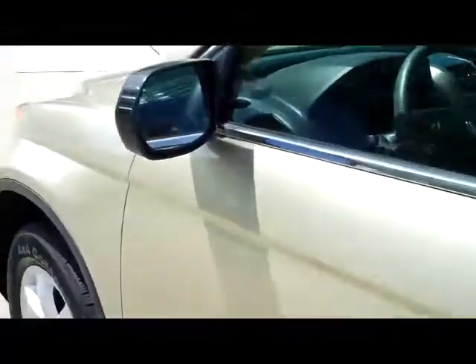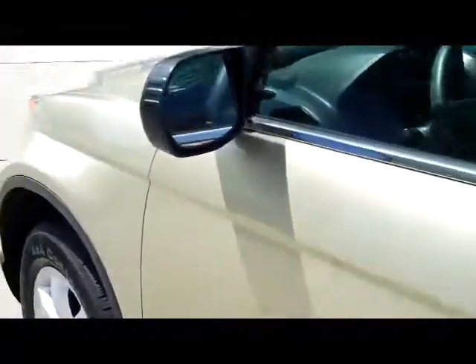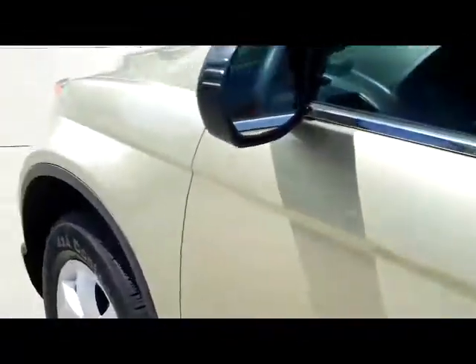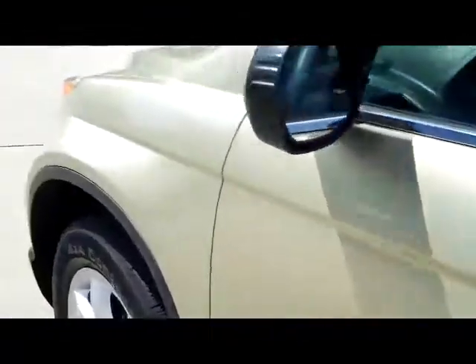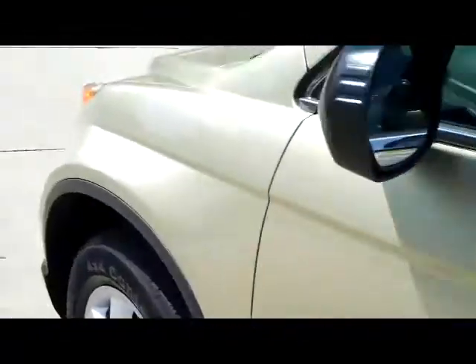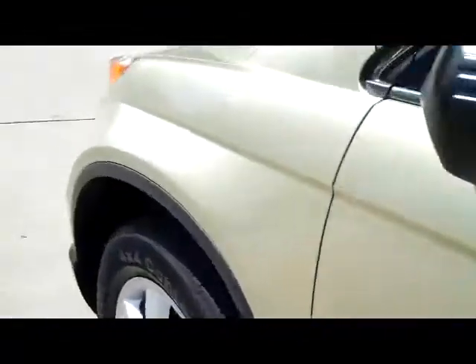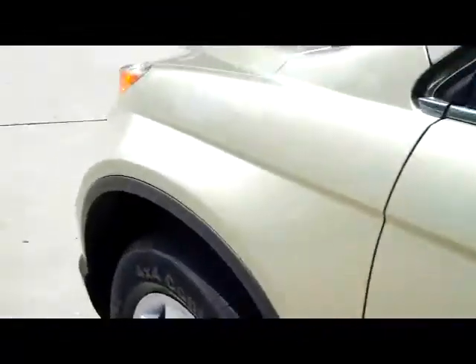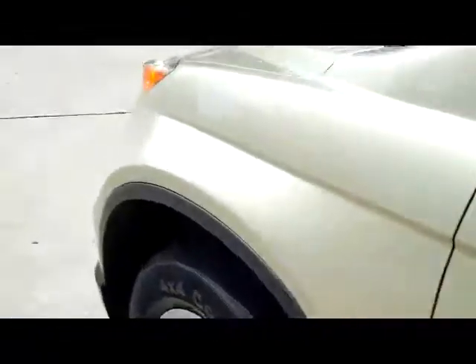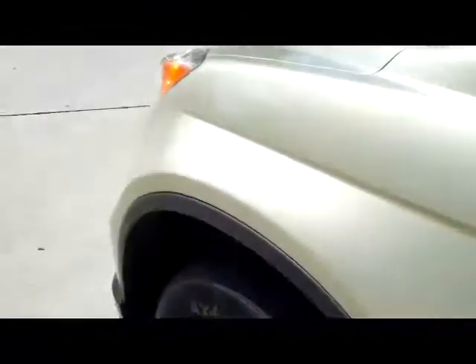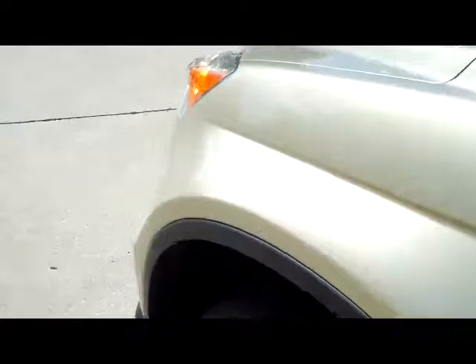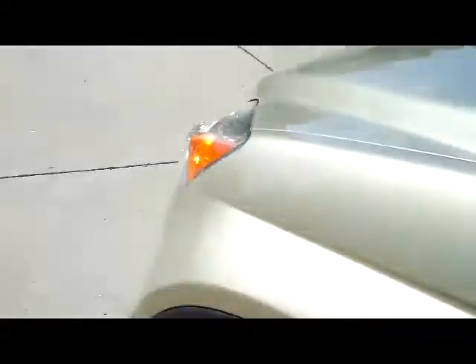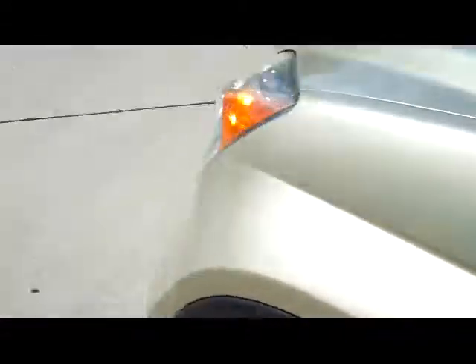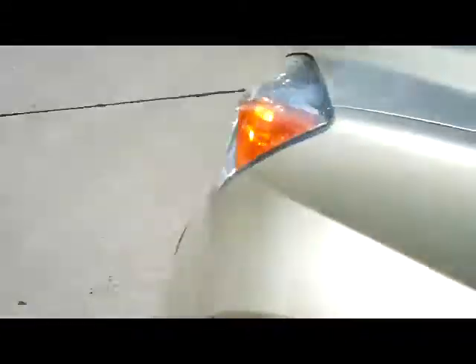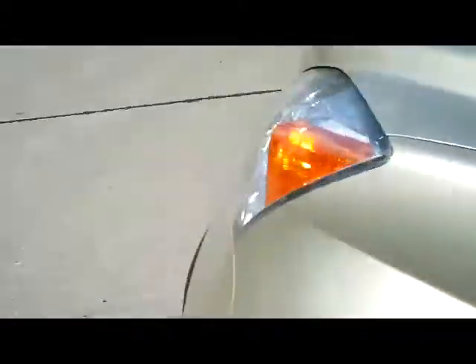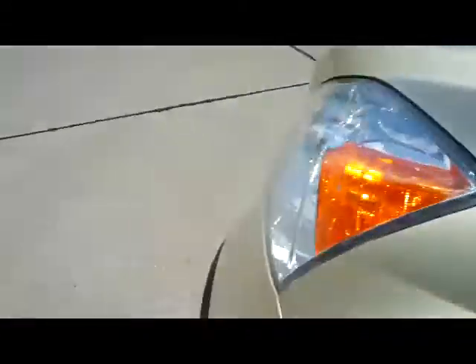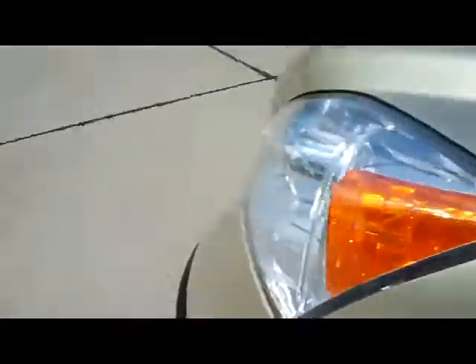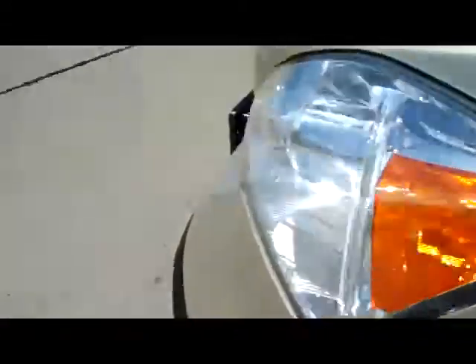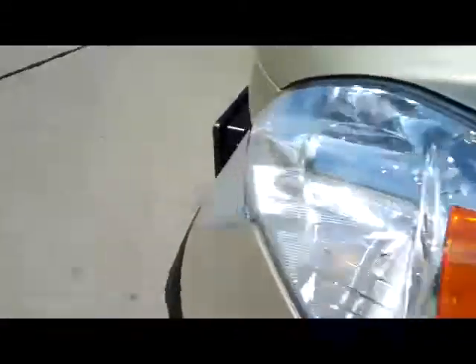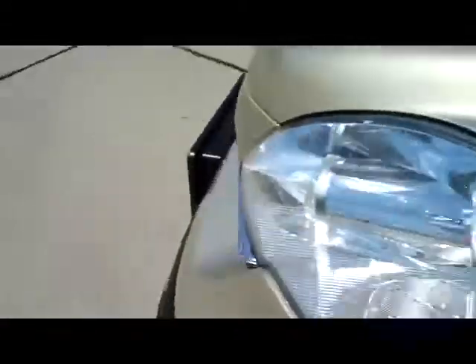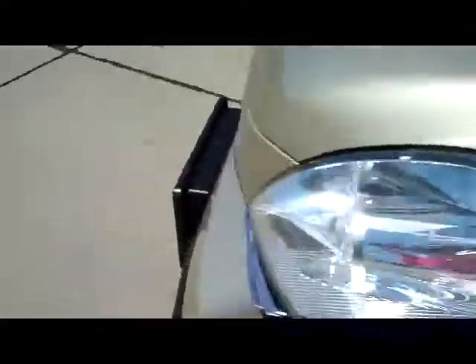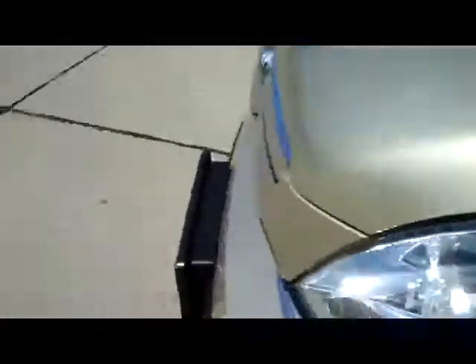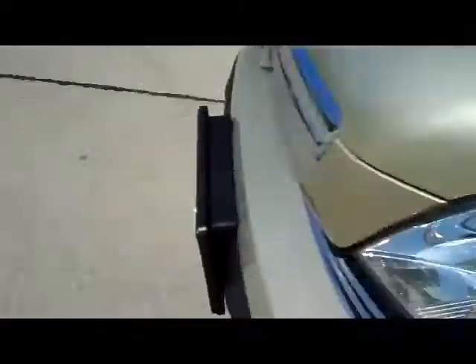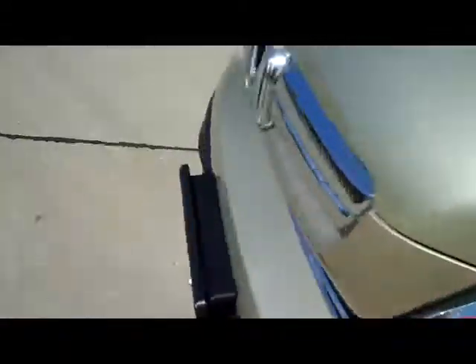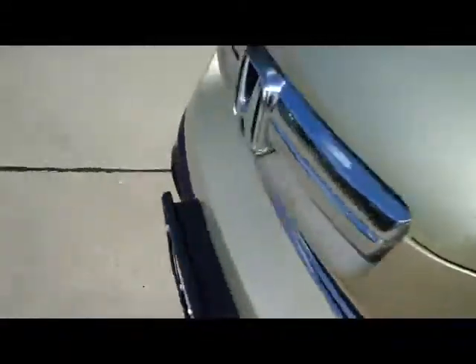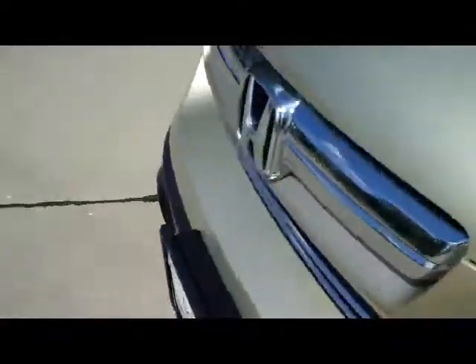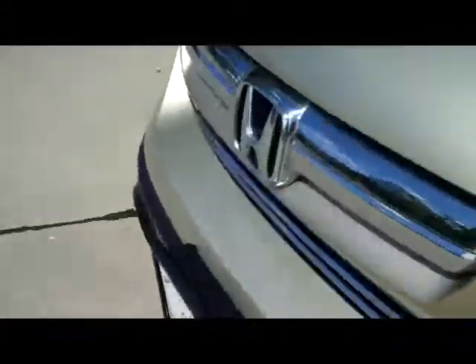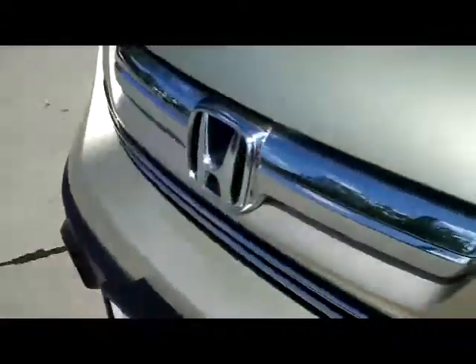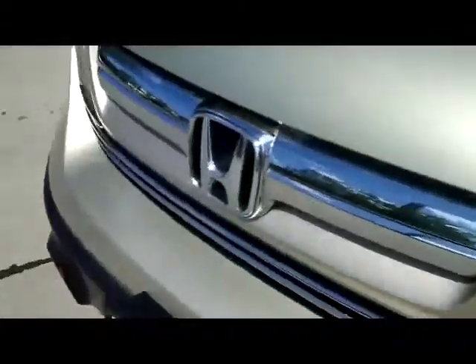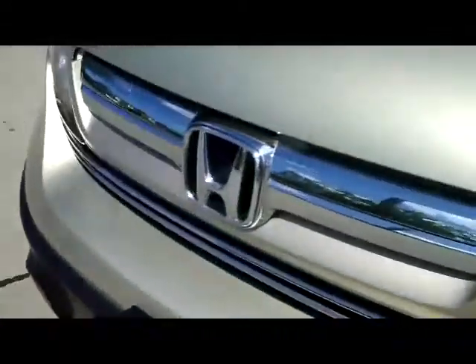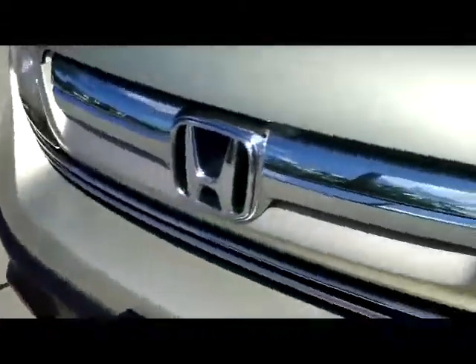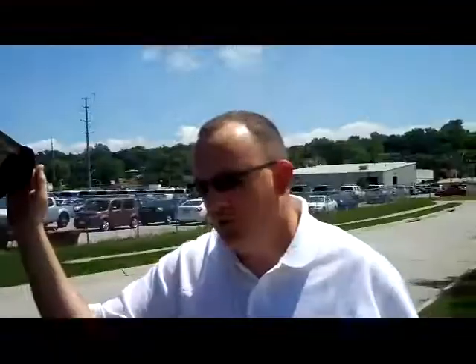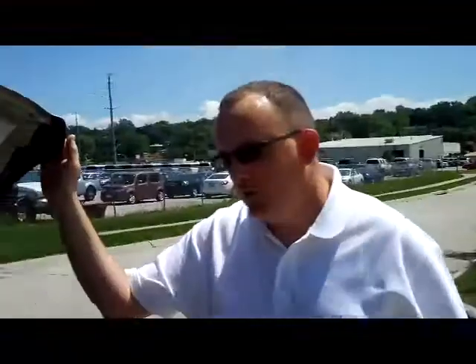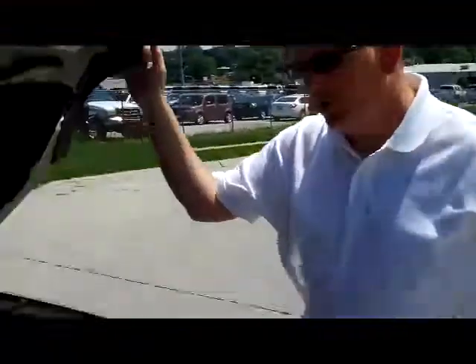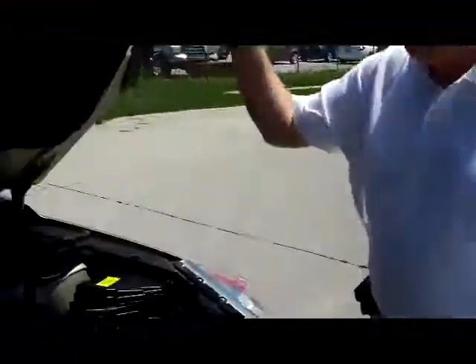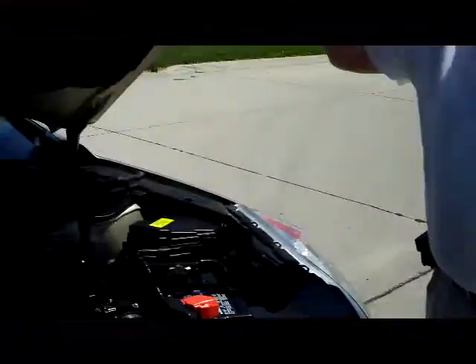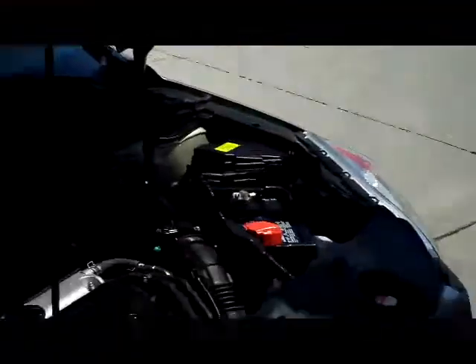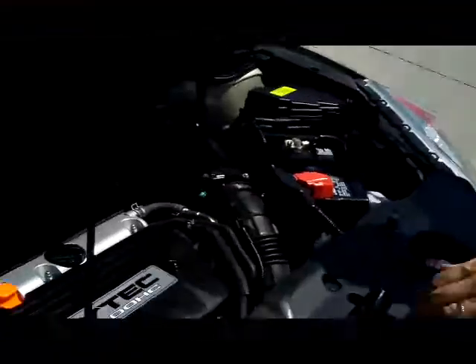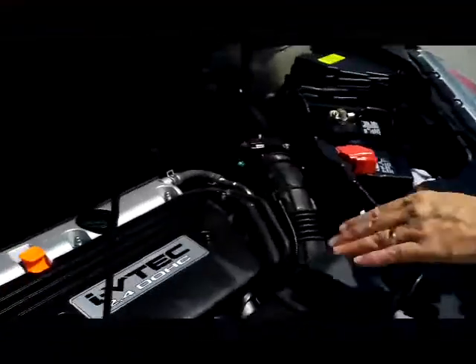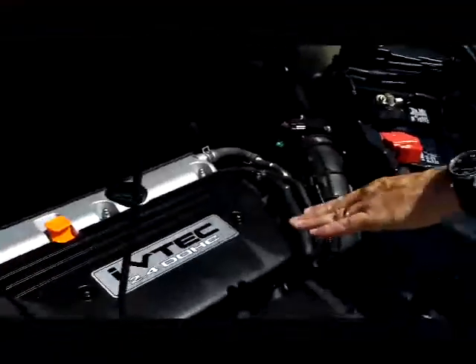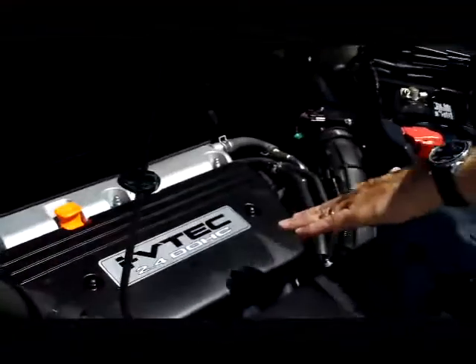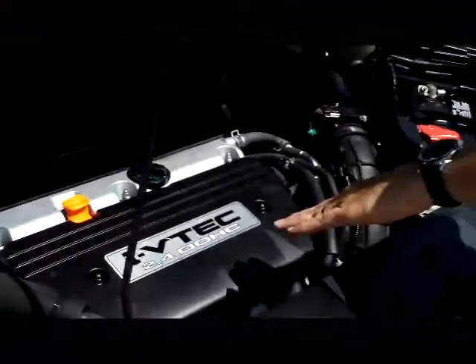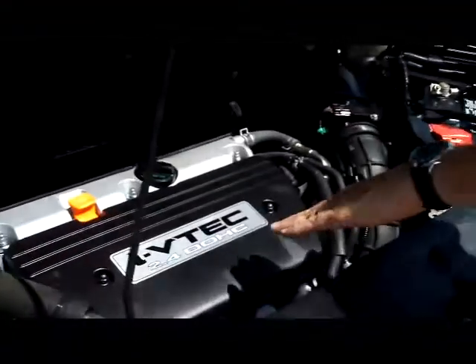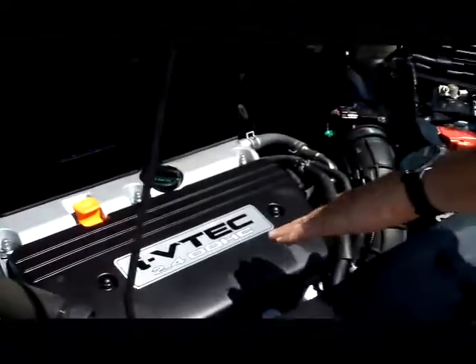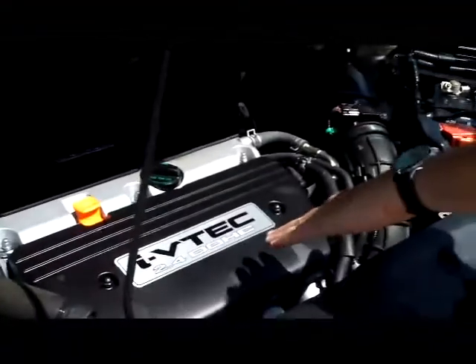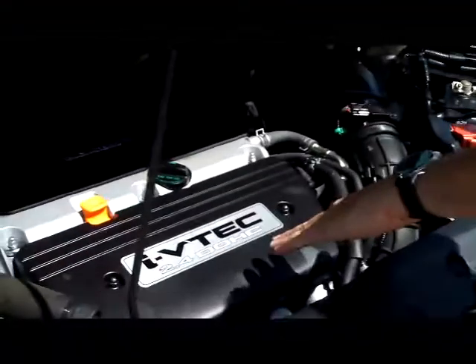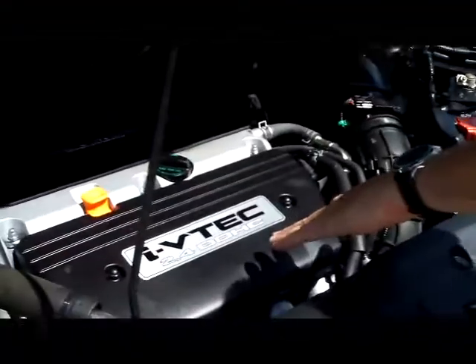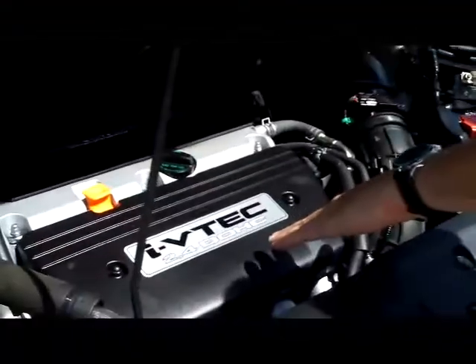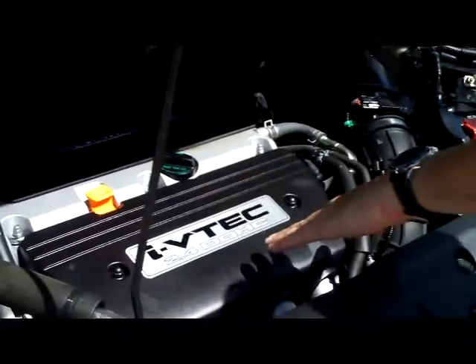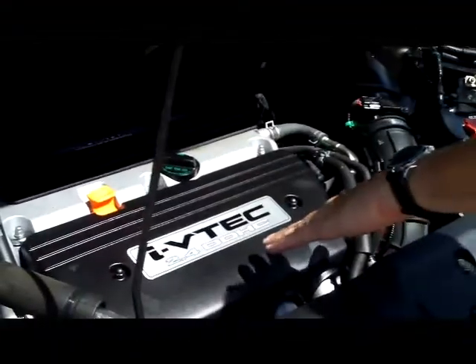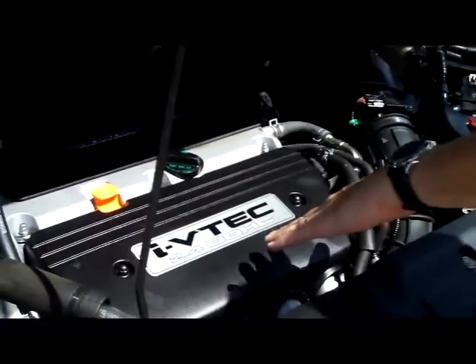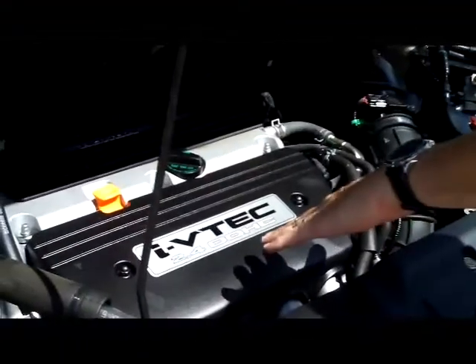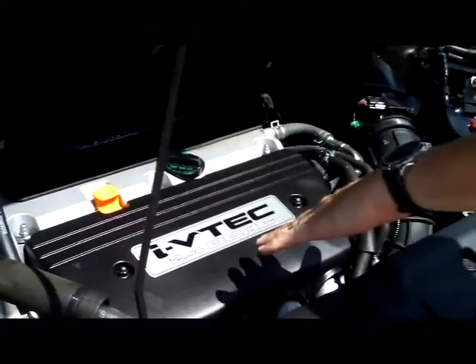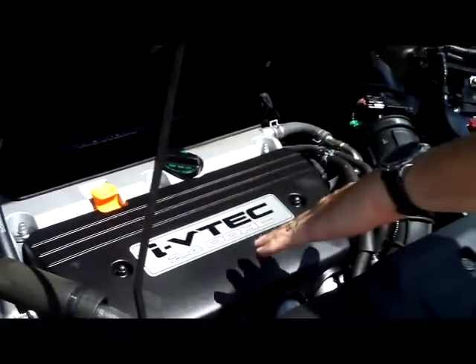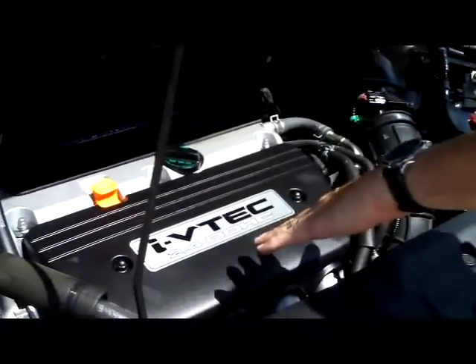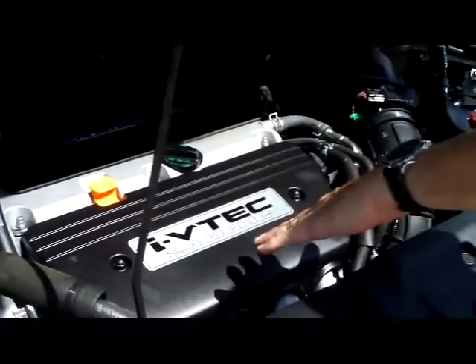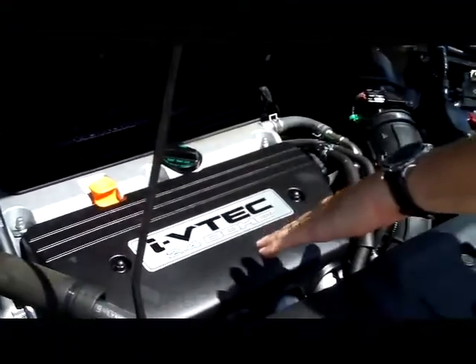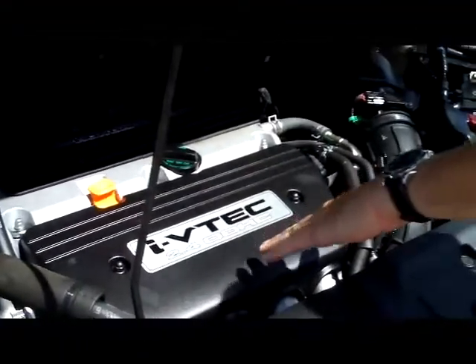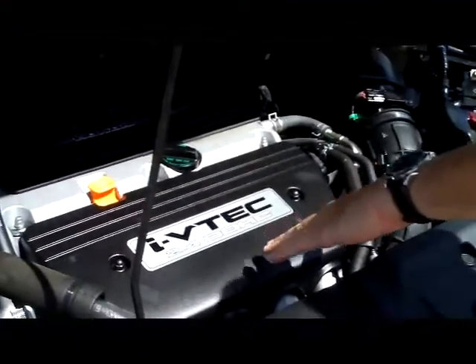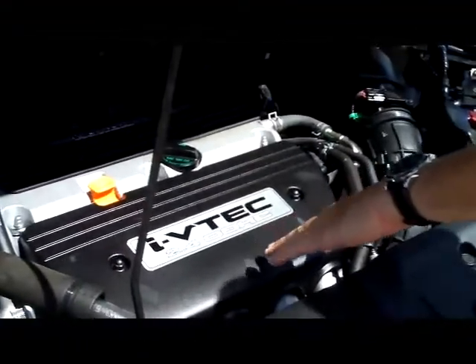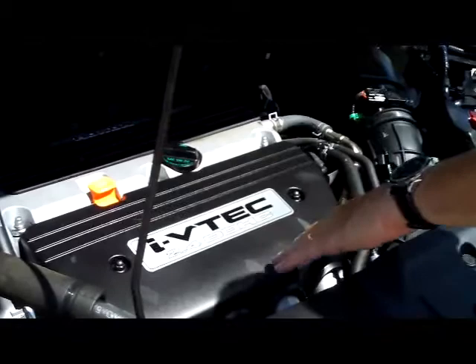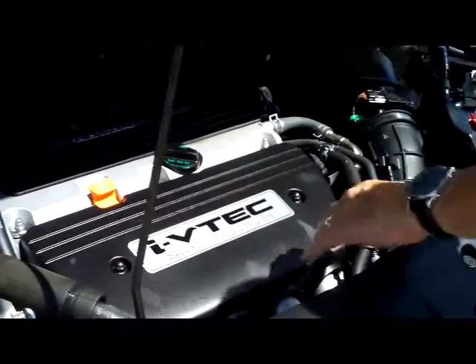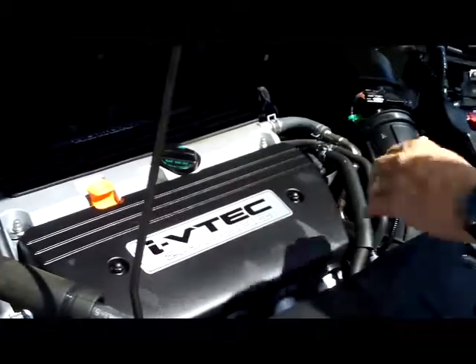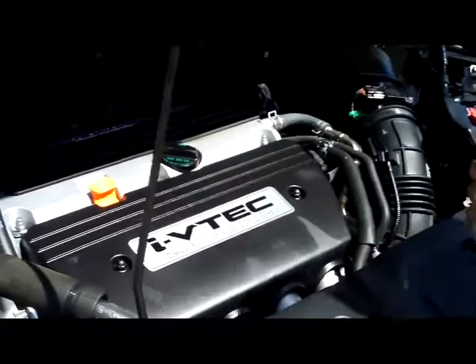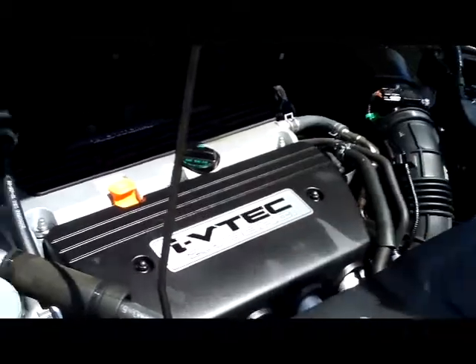Ask to see the free Carfax report and mechanical inspection. Under the hood, we have the 2.4 dual overhead cam, i-VTEC, 4-cylinder.